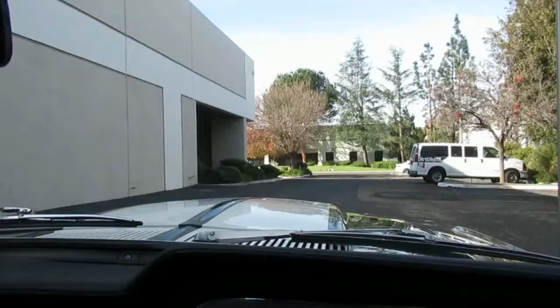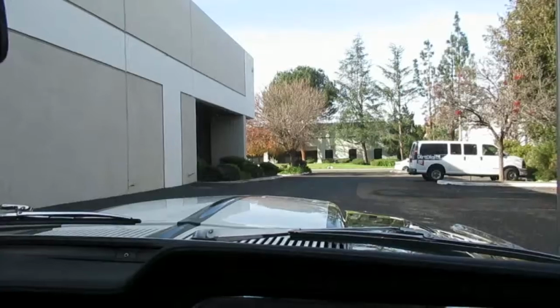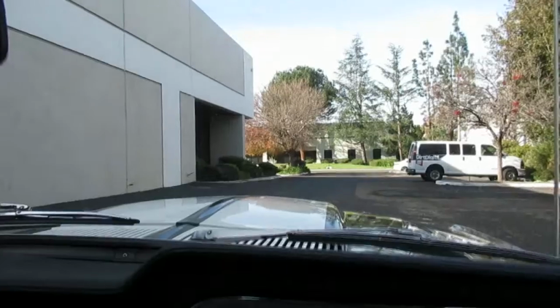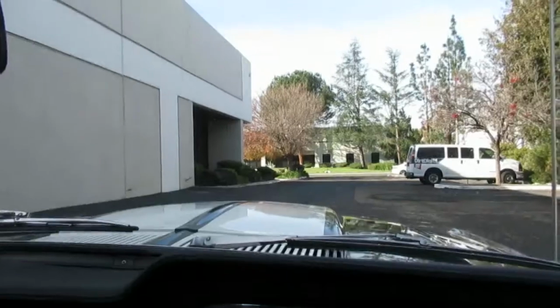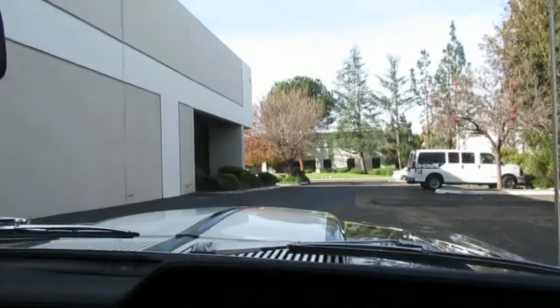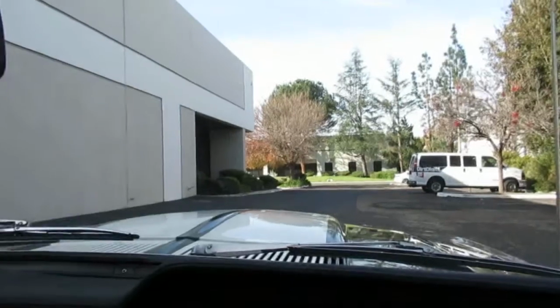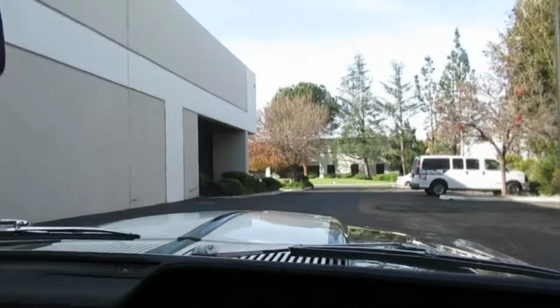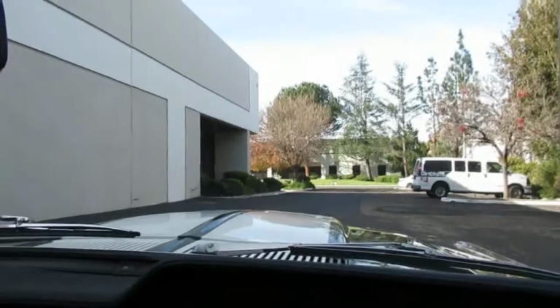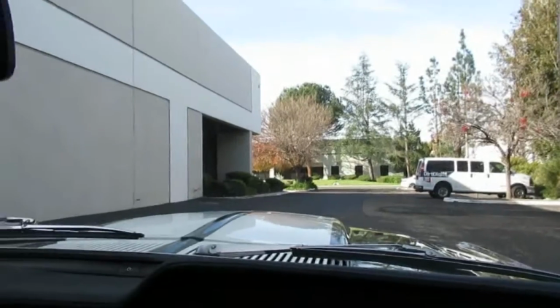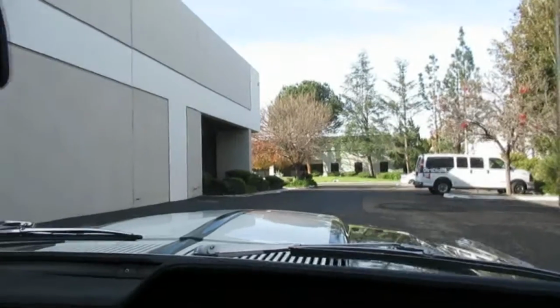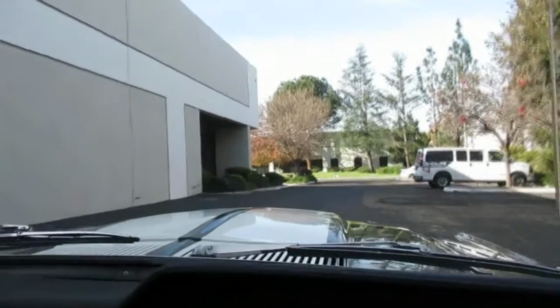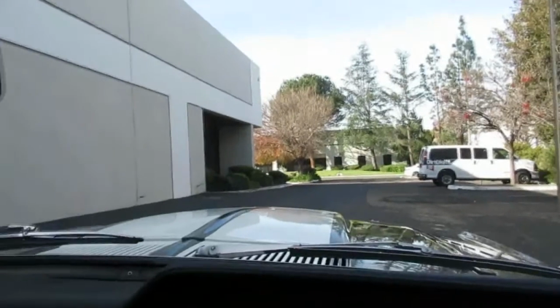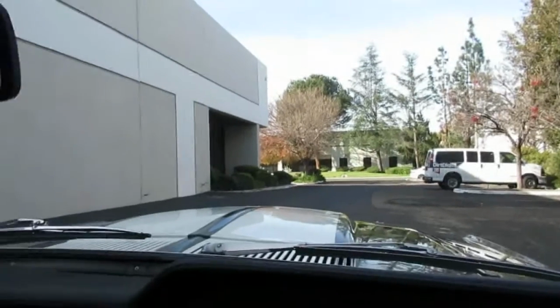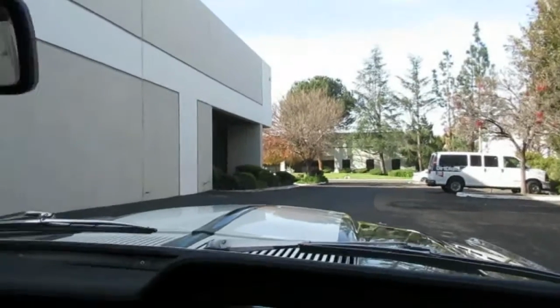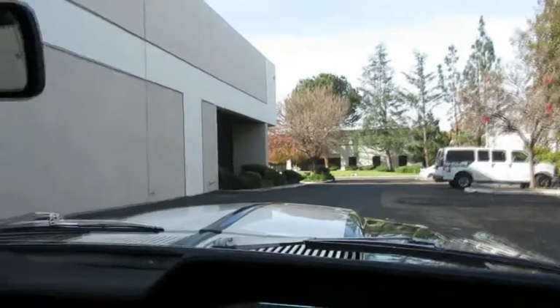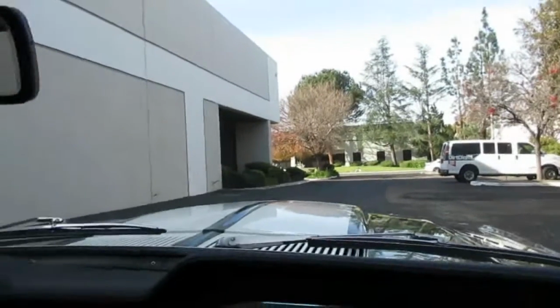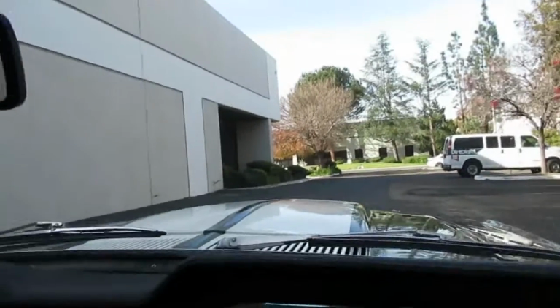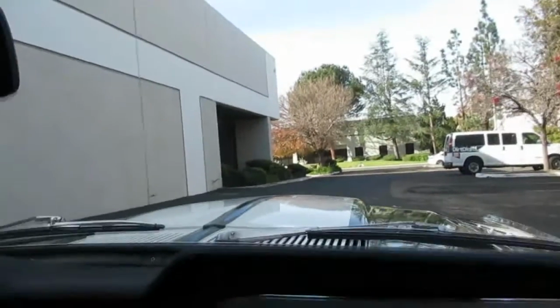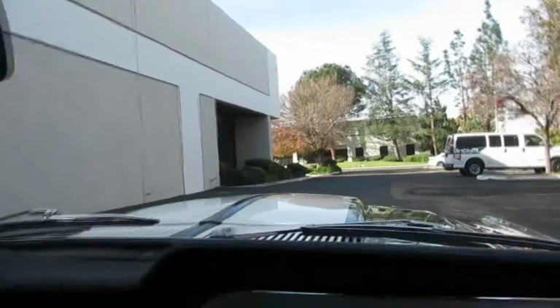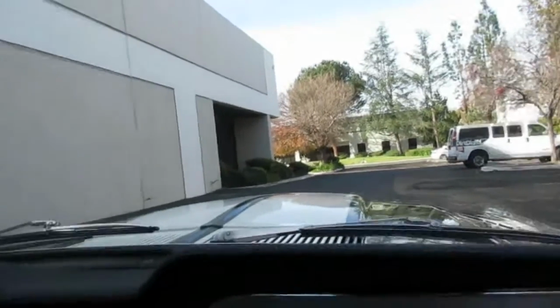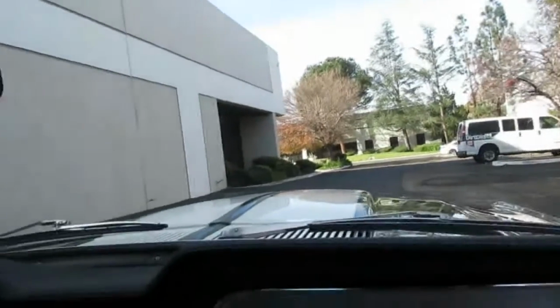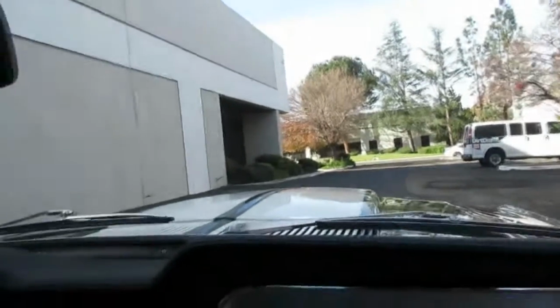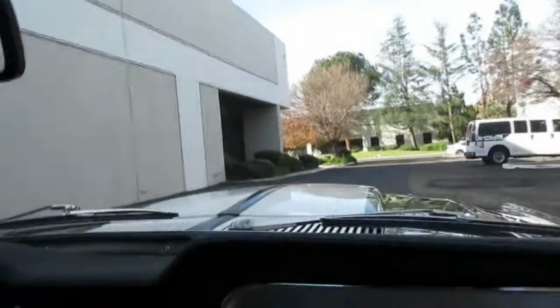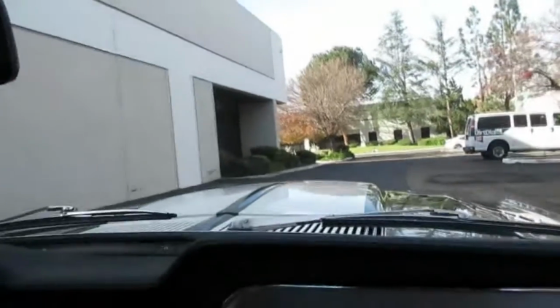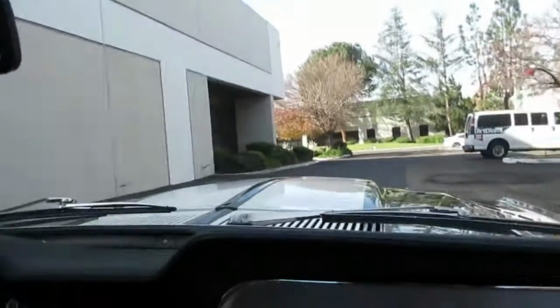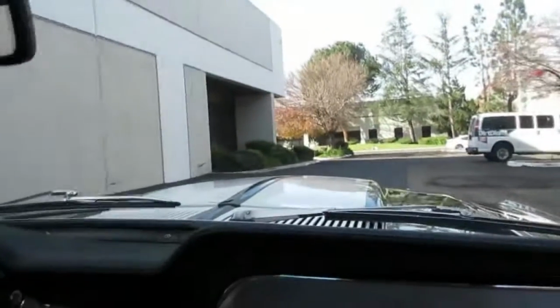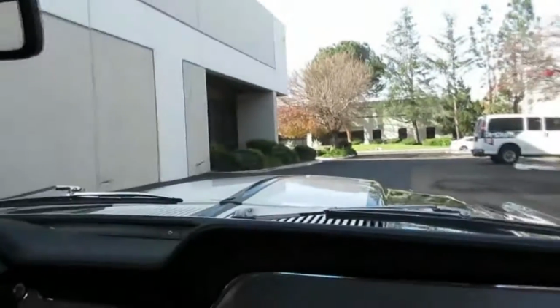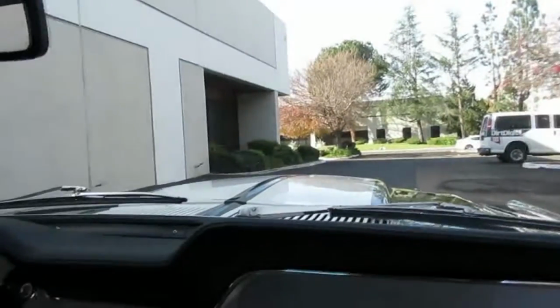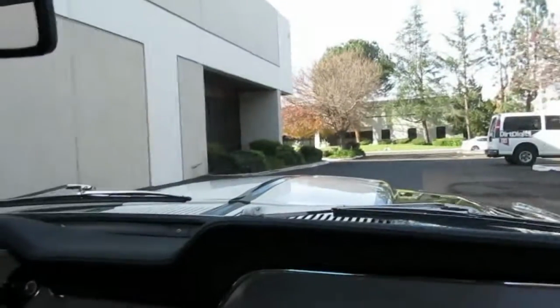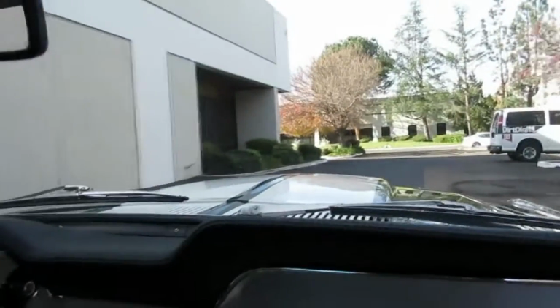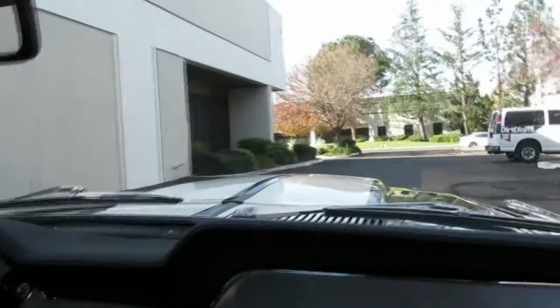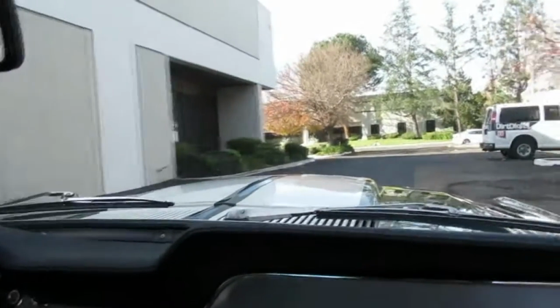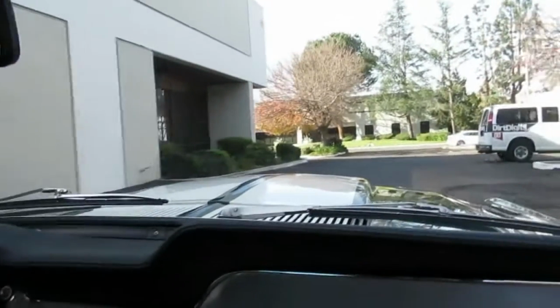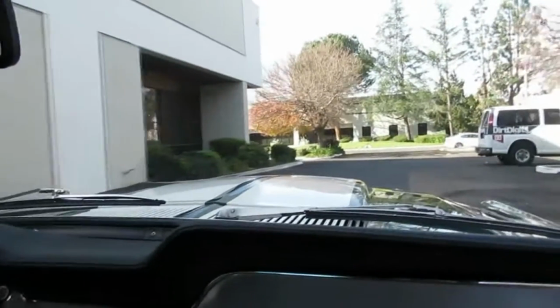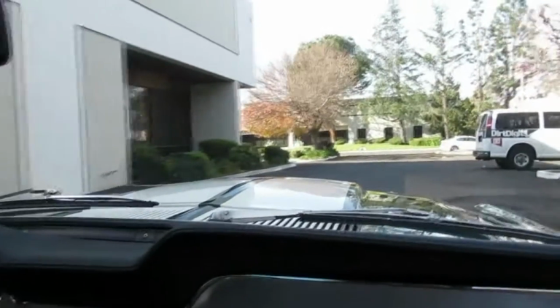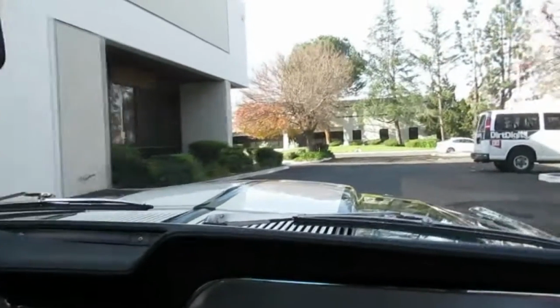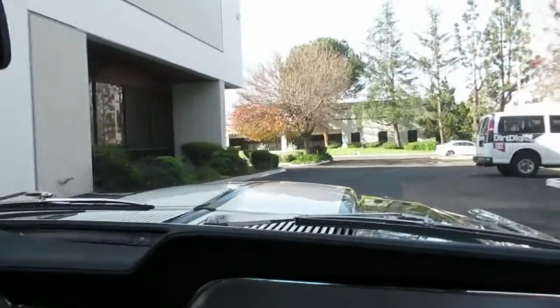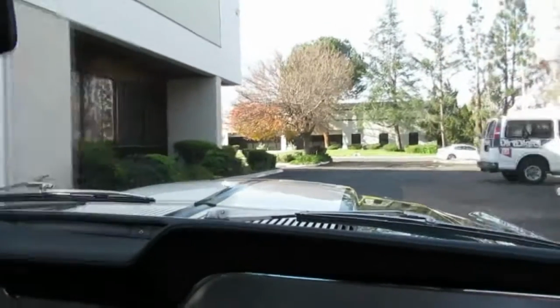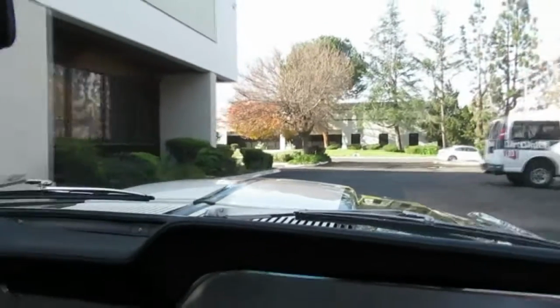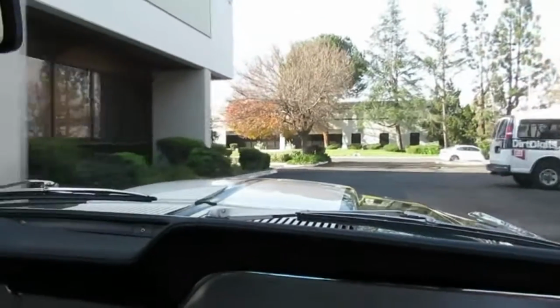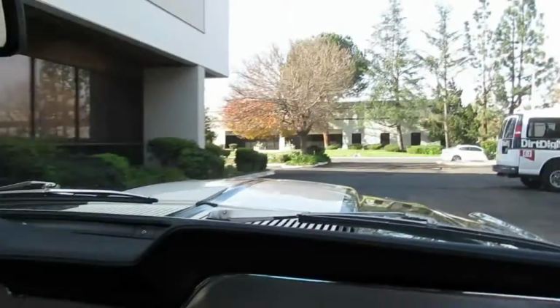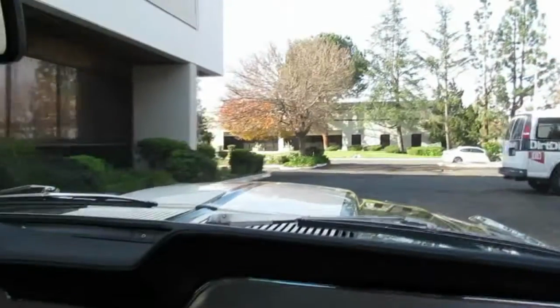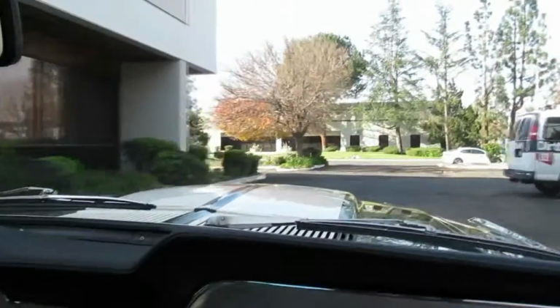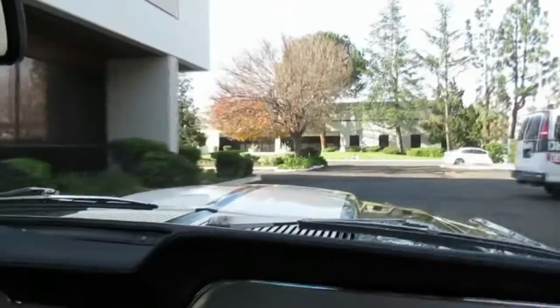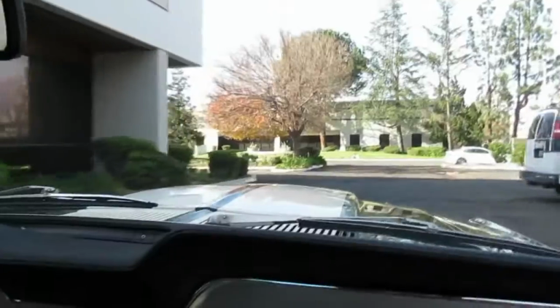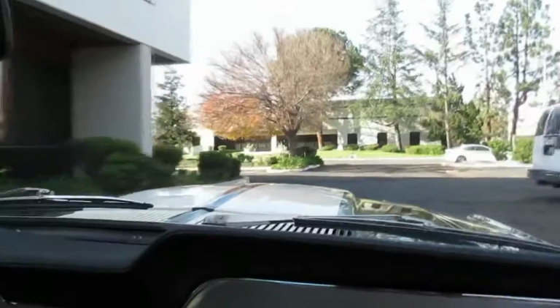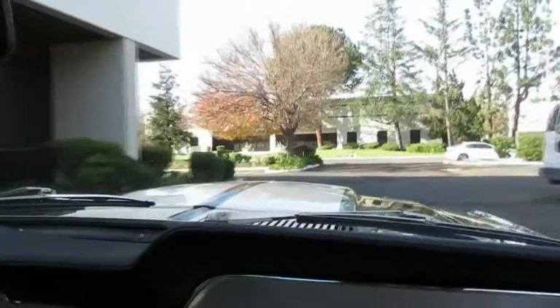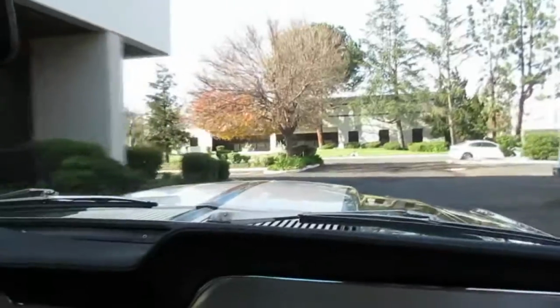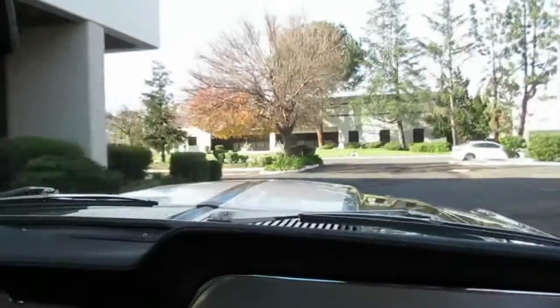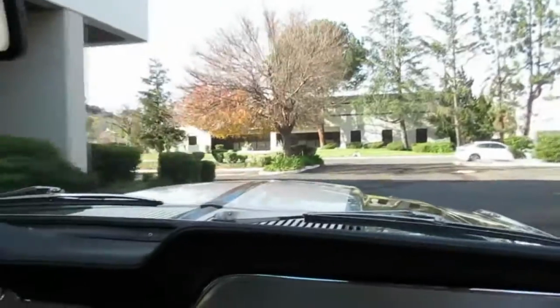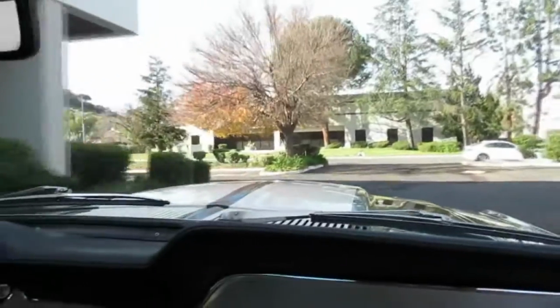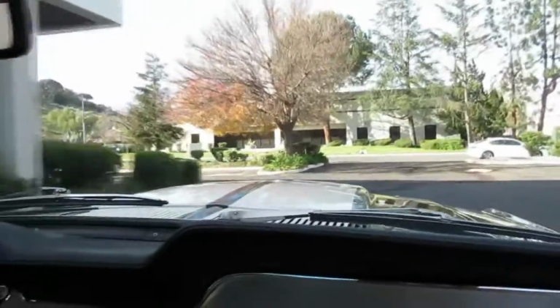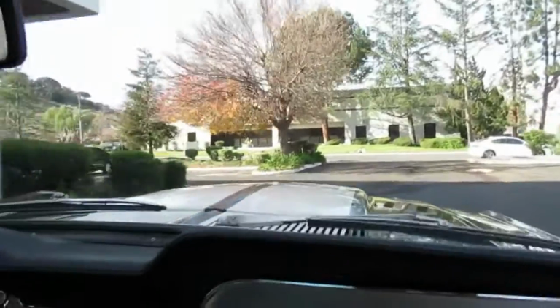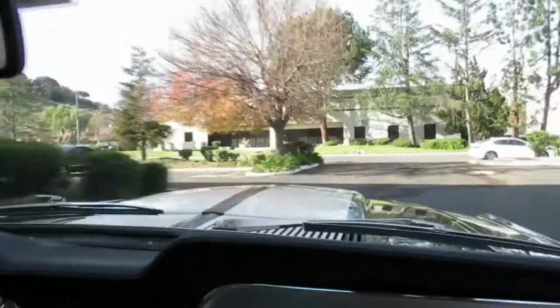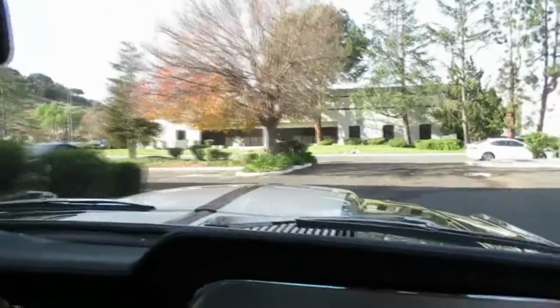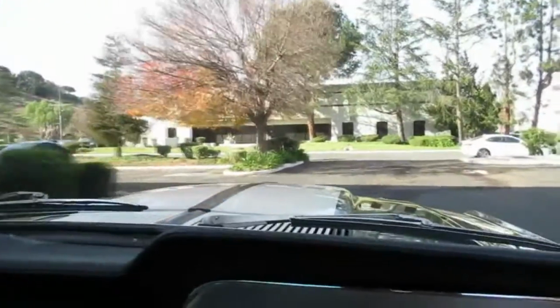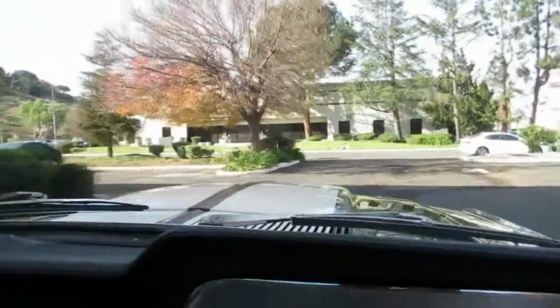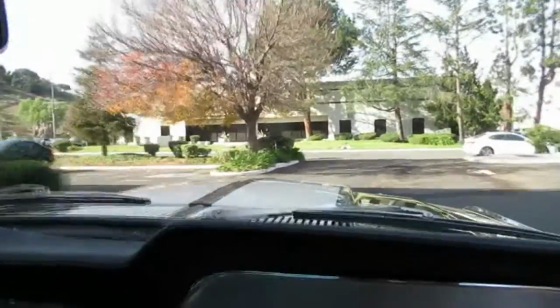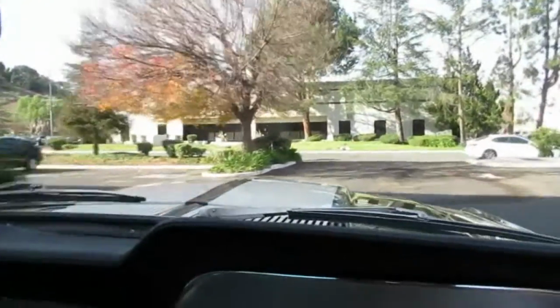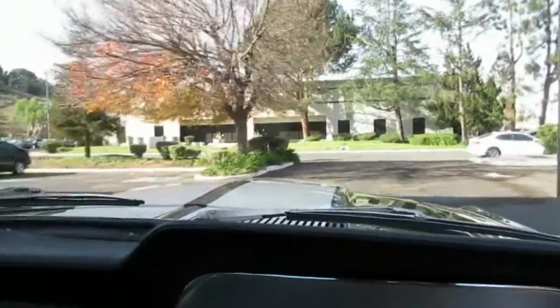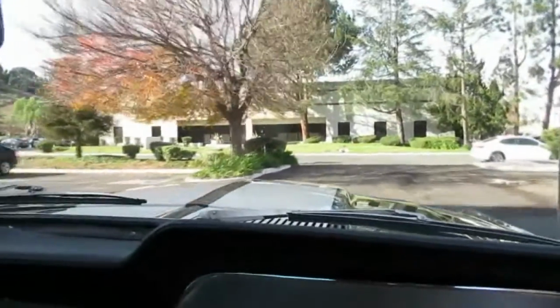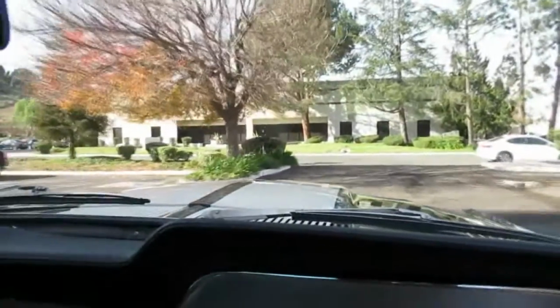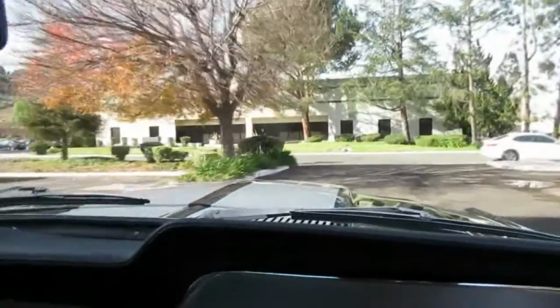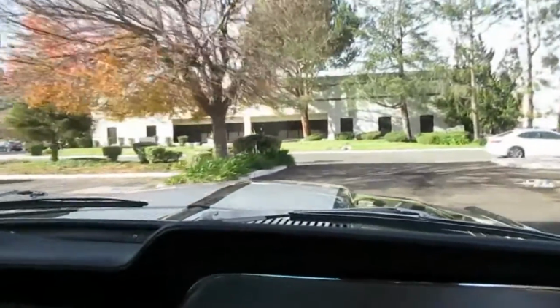All right, Gary, we don't get to do this every day, but we're going to take a drive in a 1967 Shelby Mustang GT500.